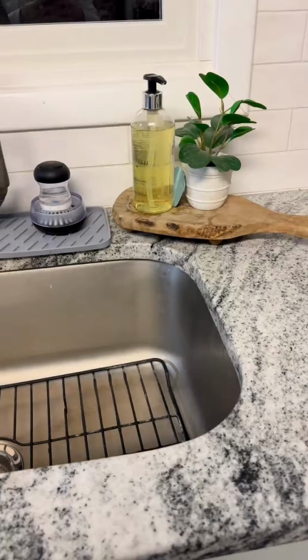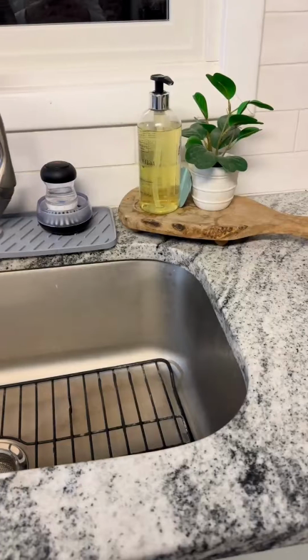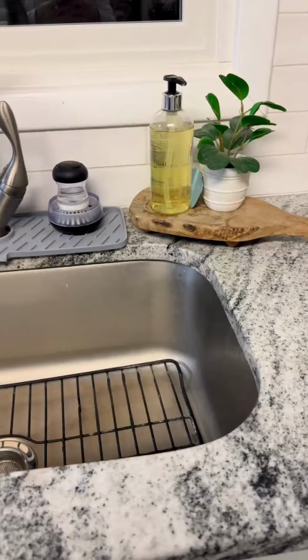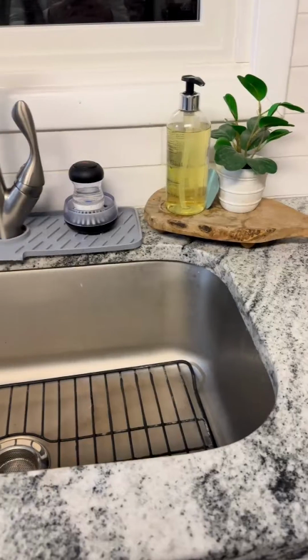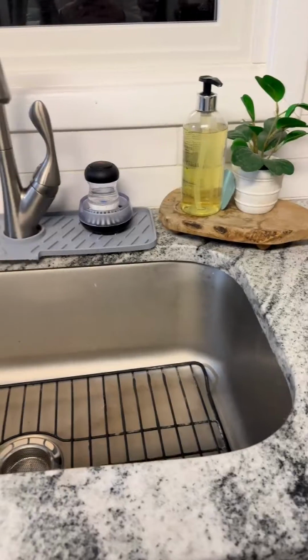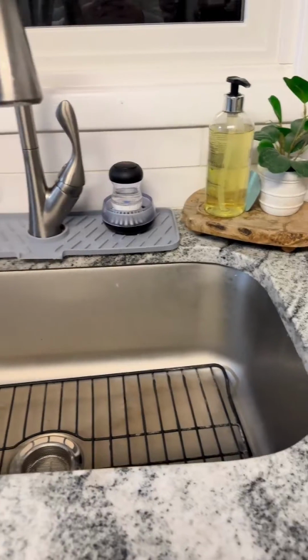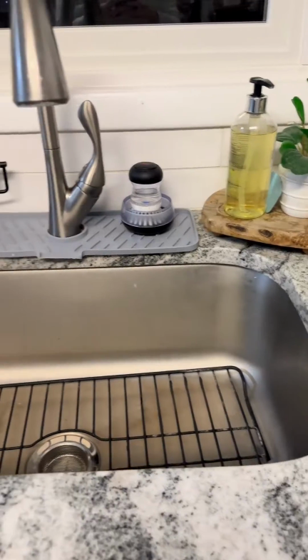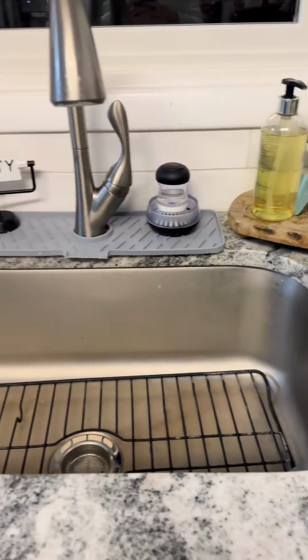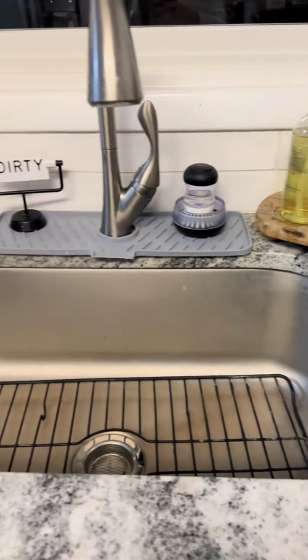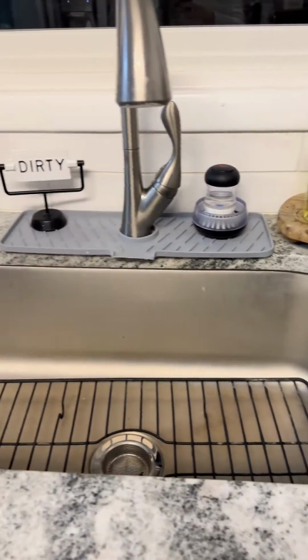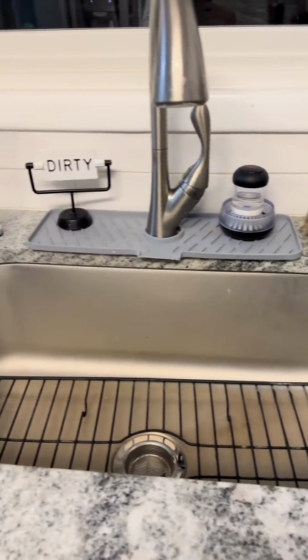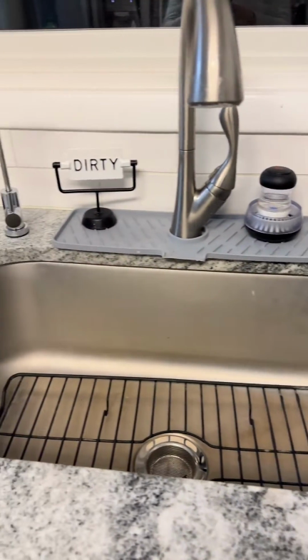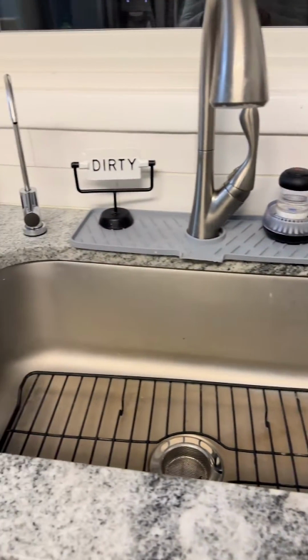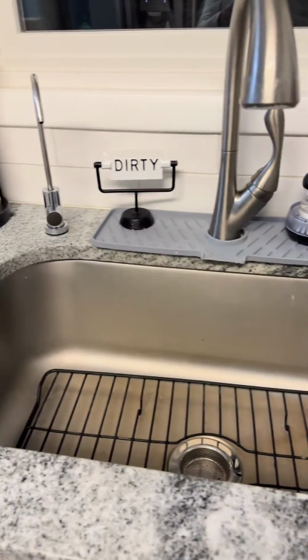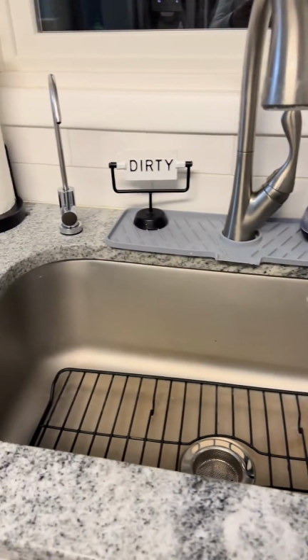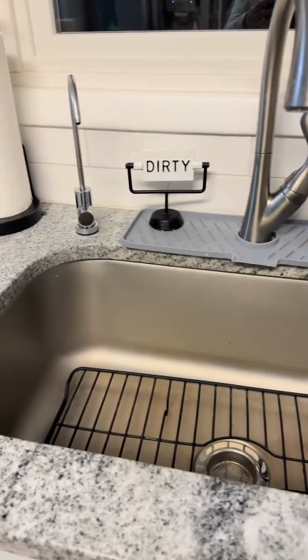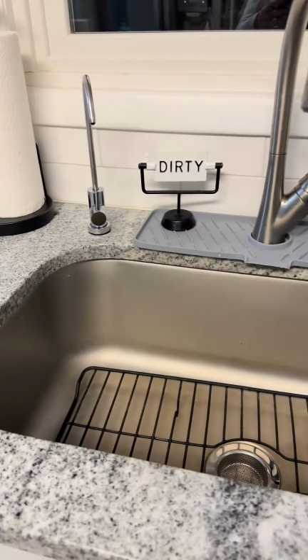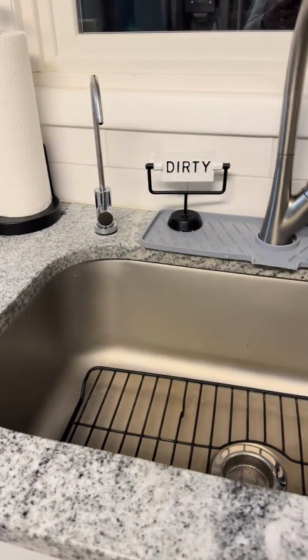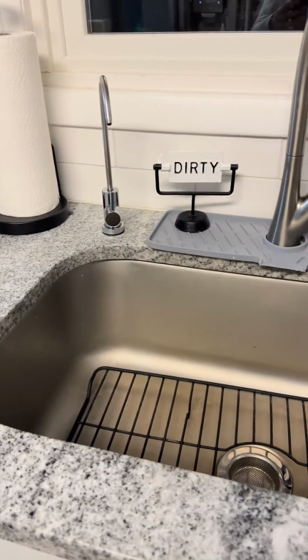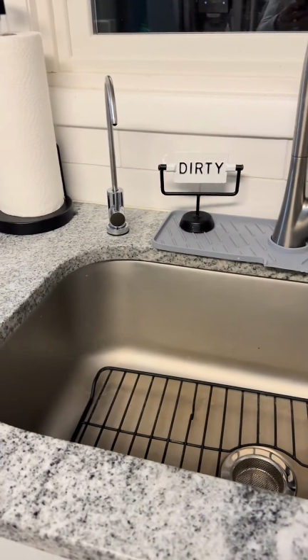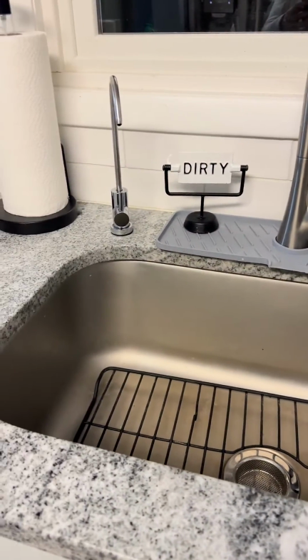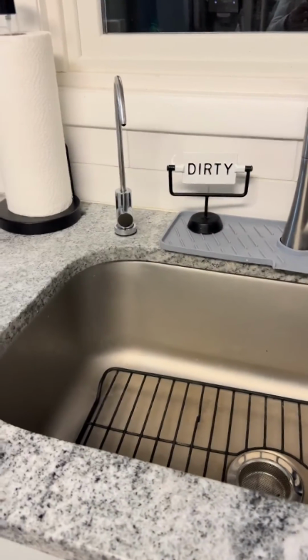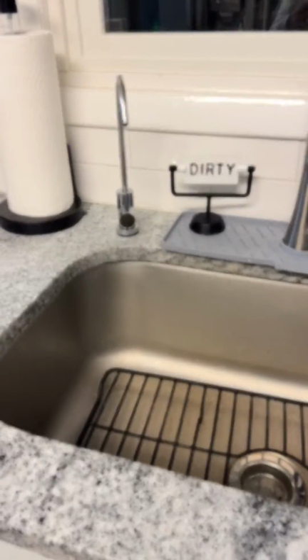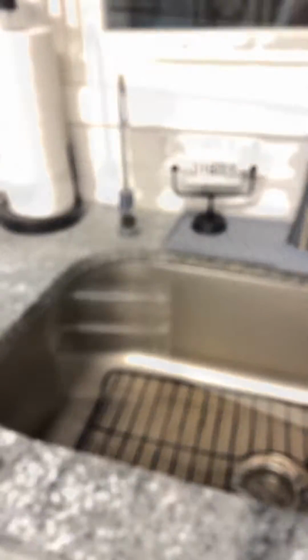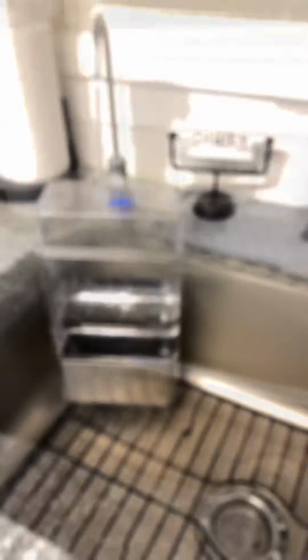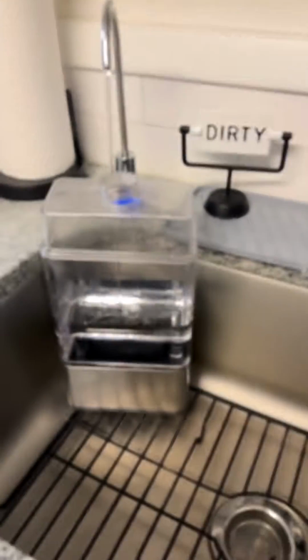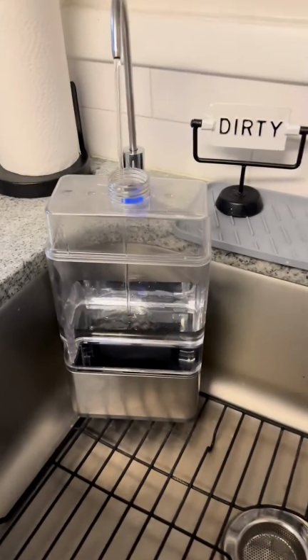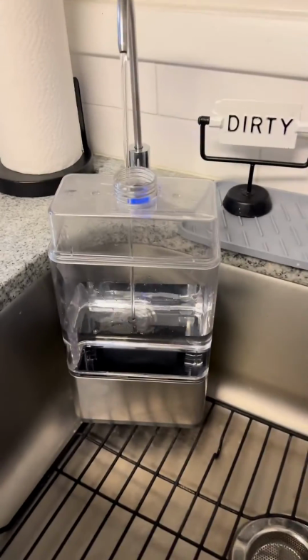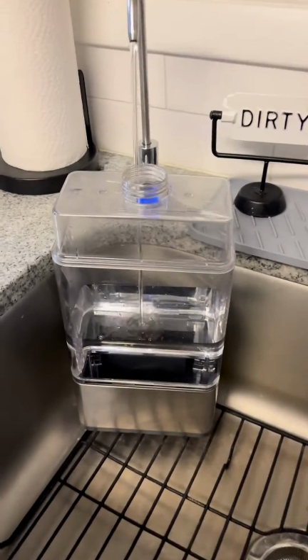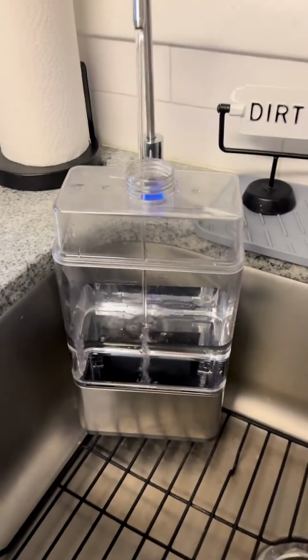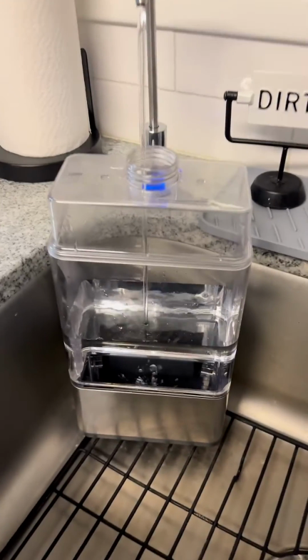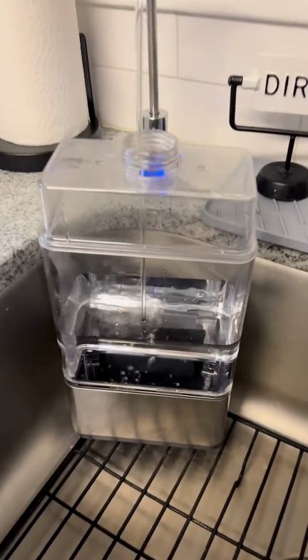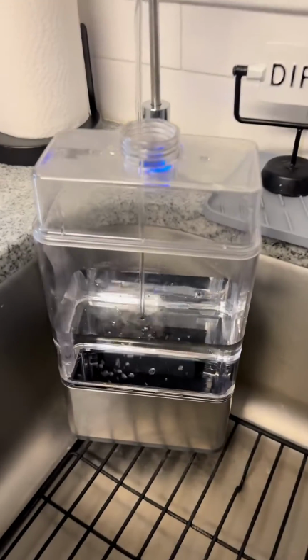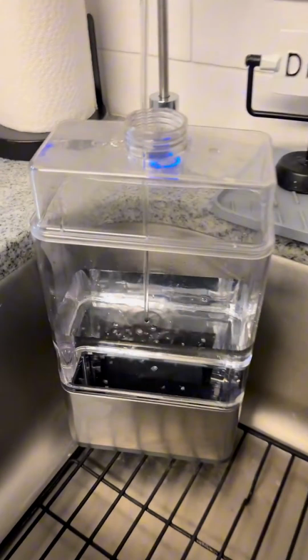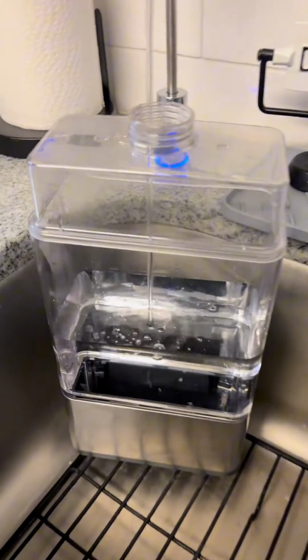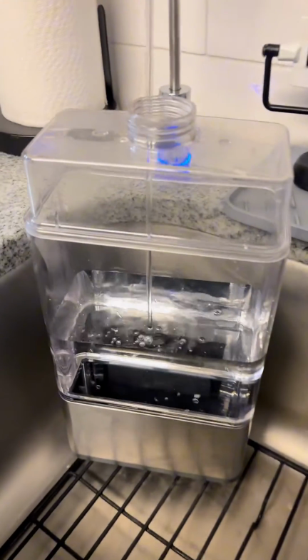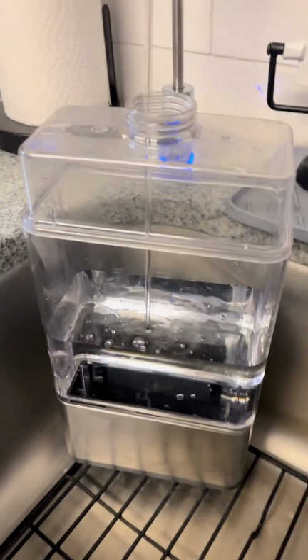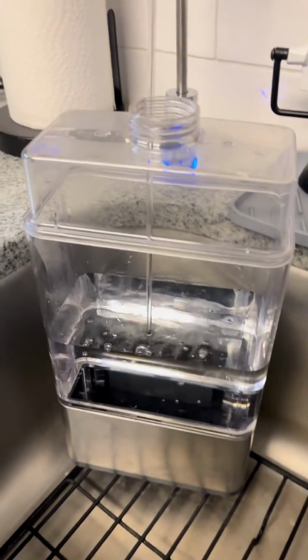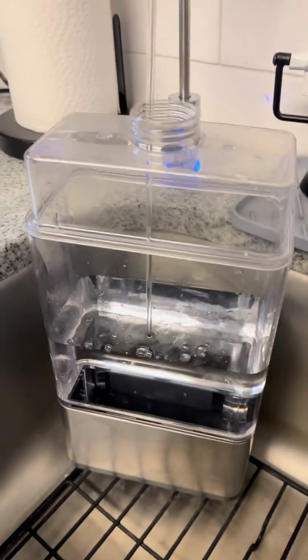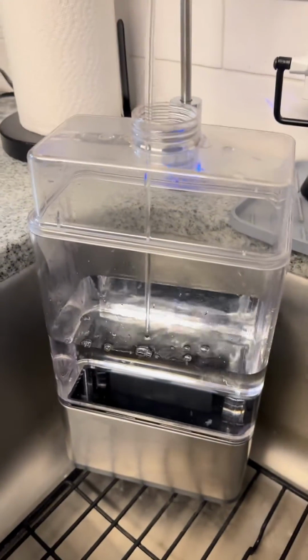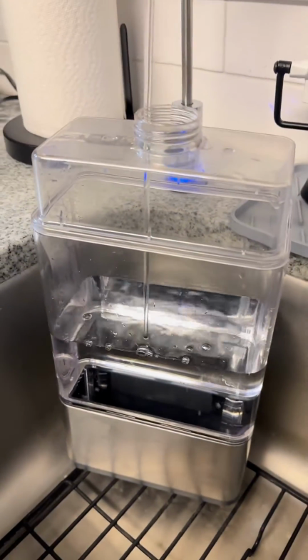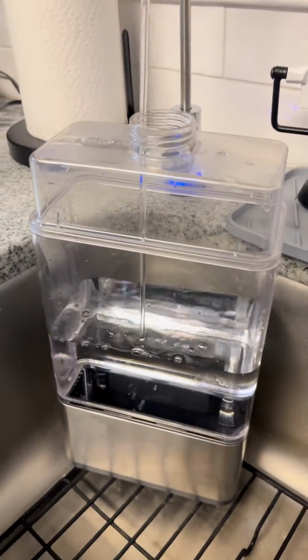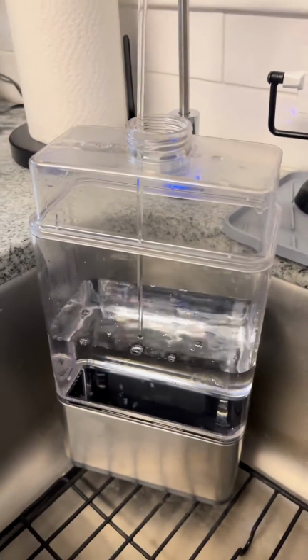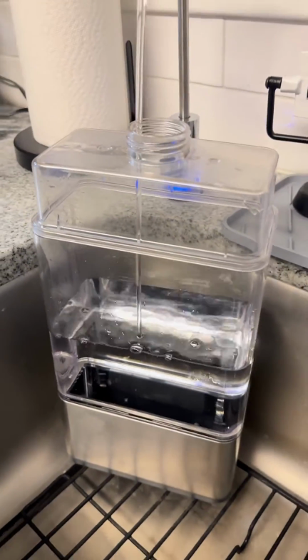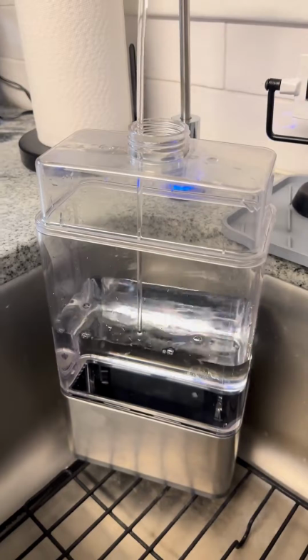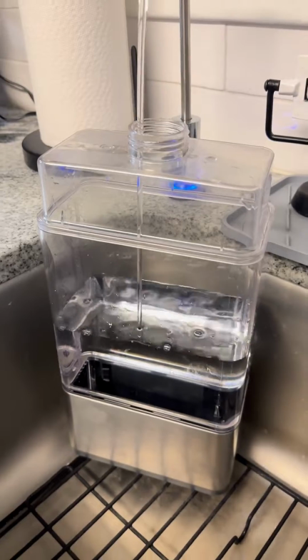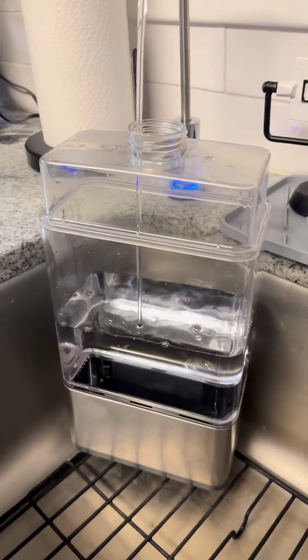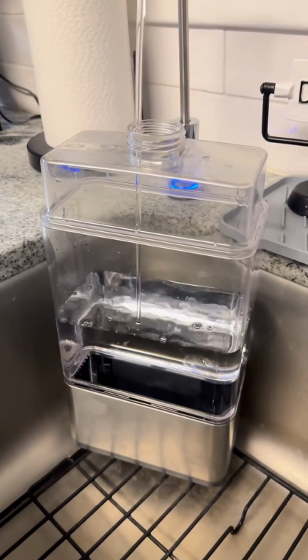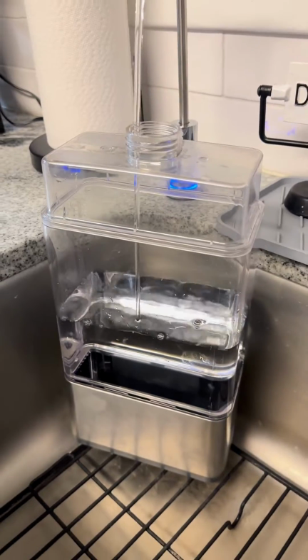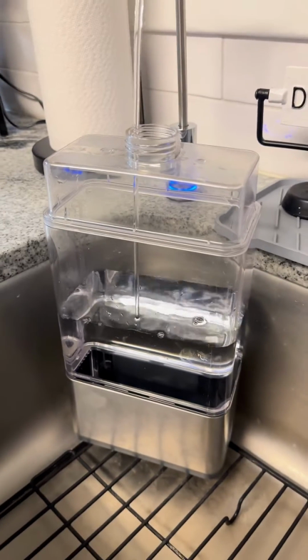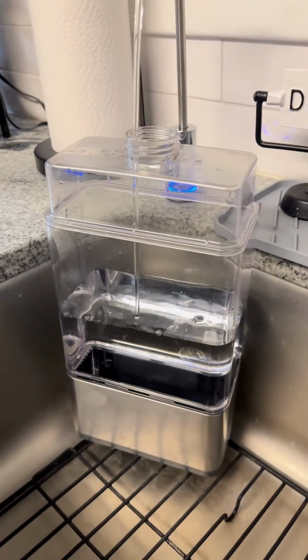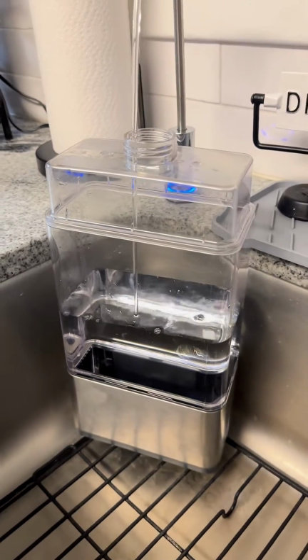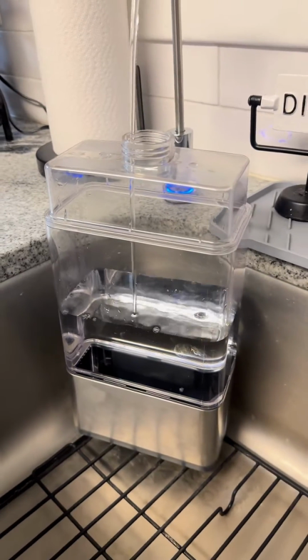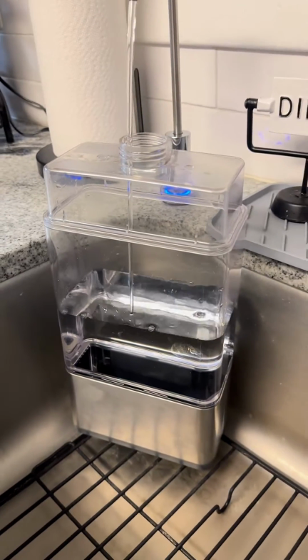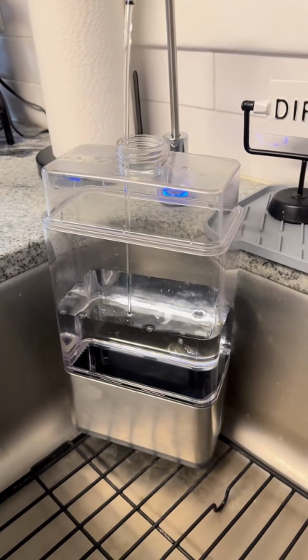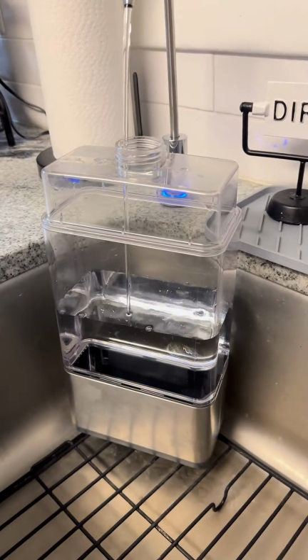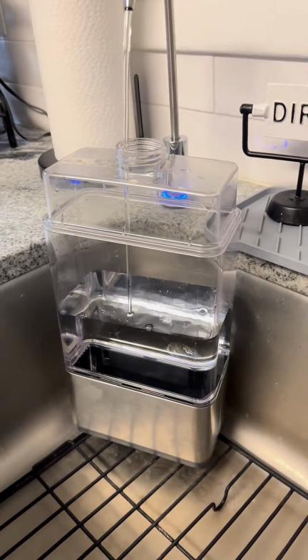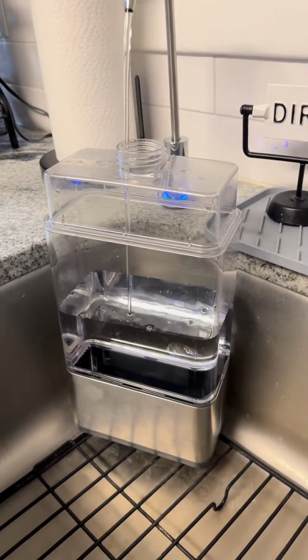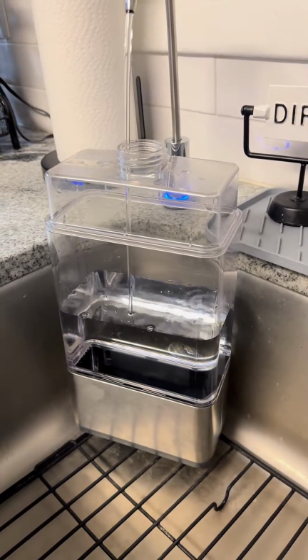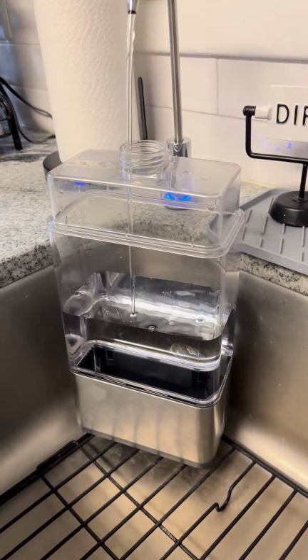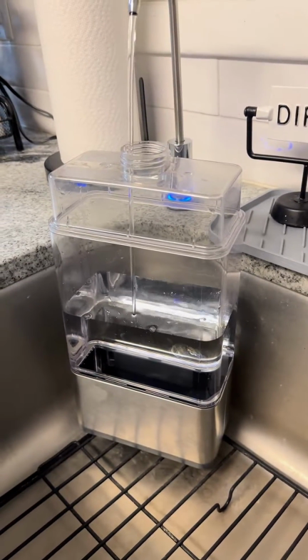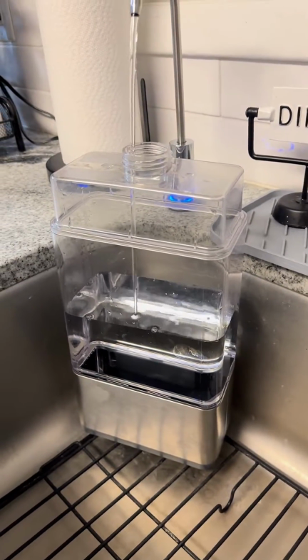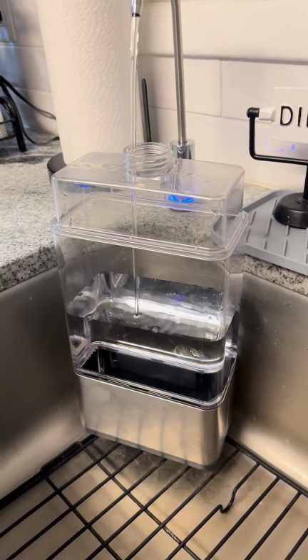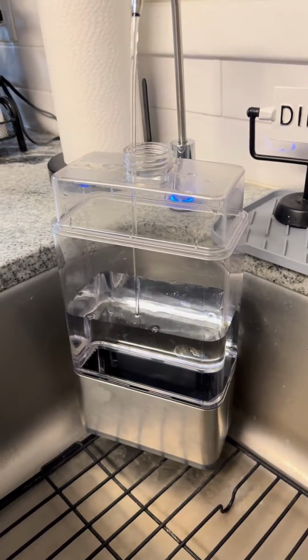Have you heard about reverse osmosis water yet? It is by far the highest quality water you can get at home, period.